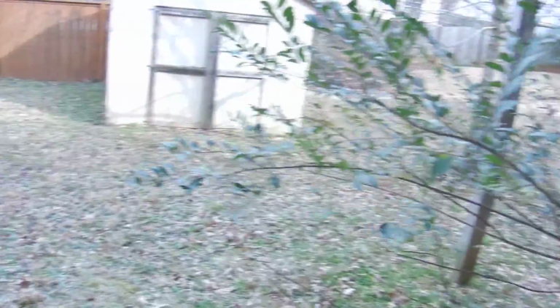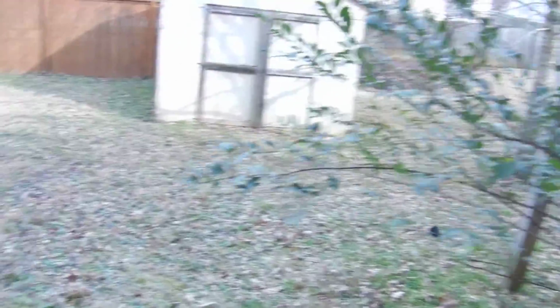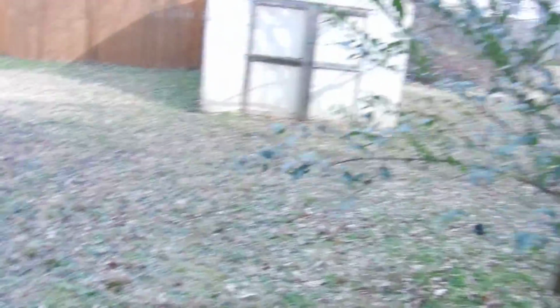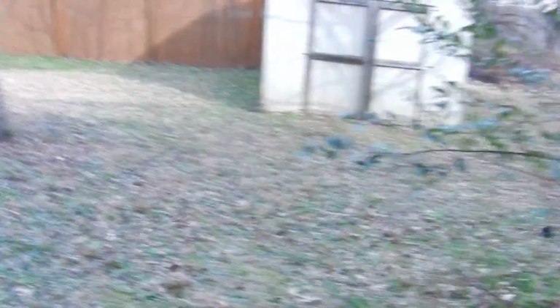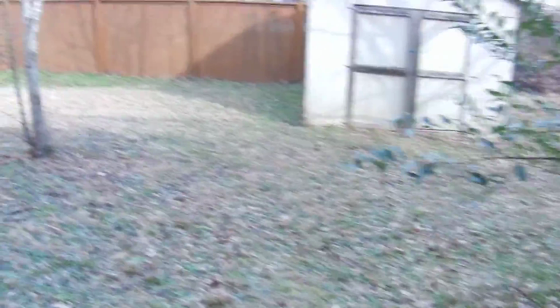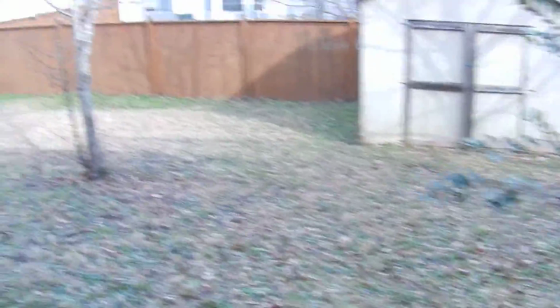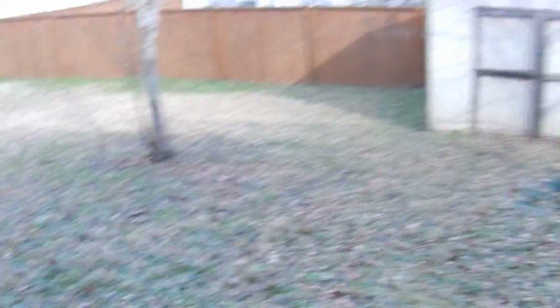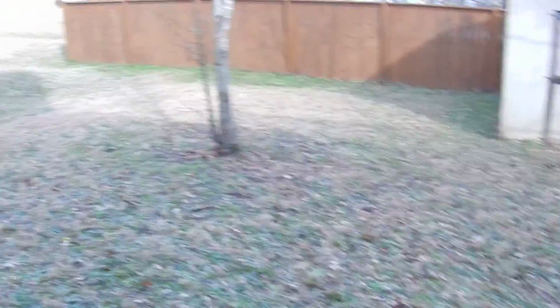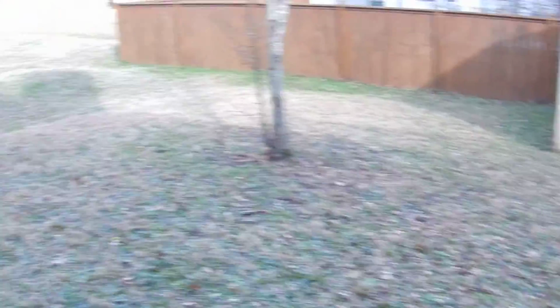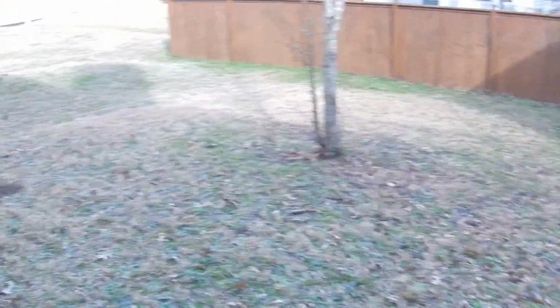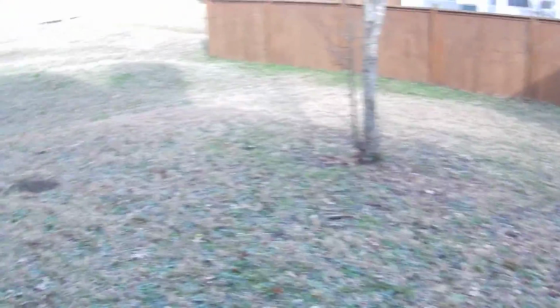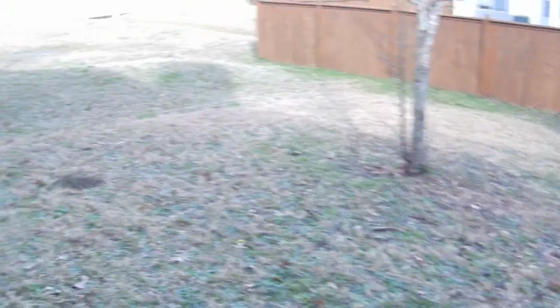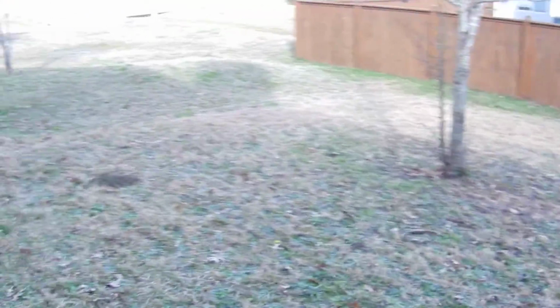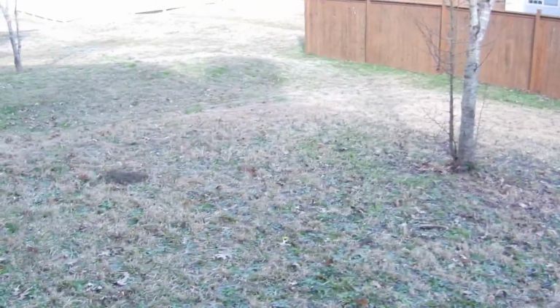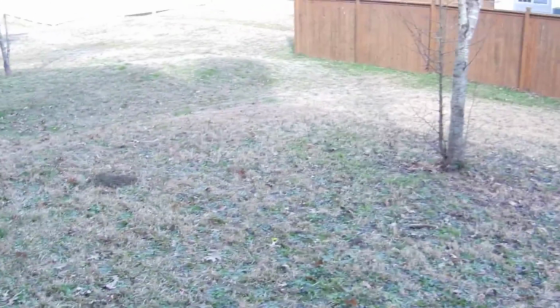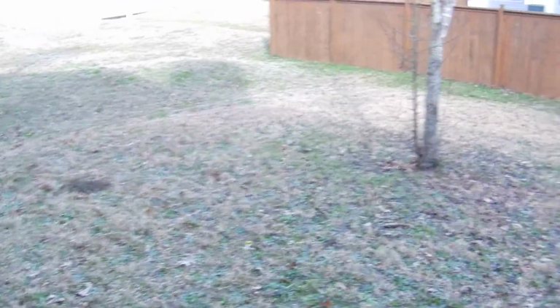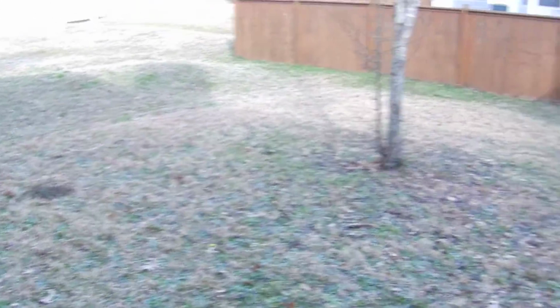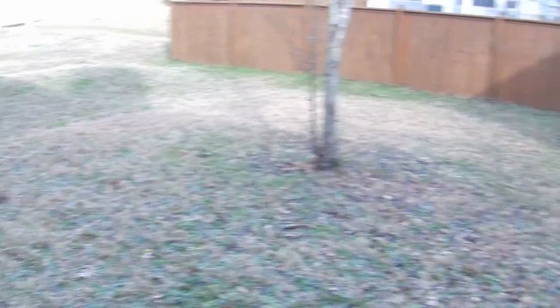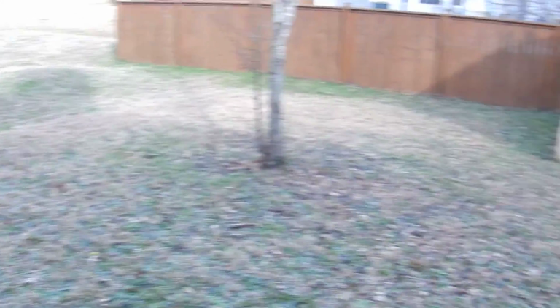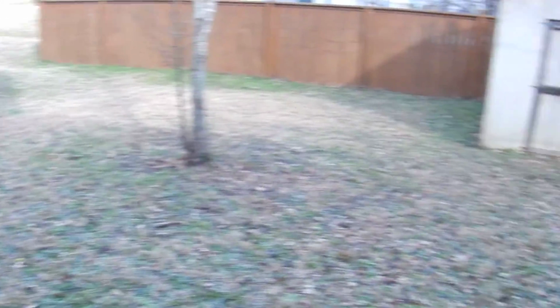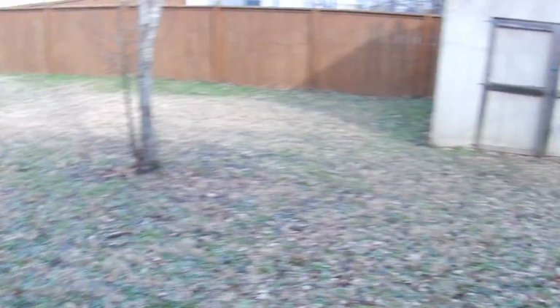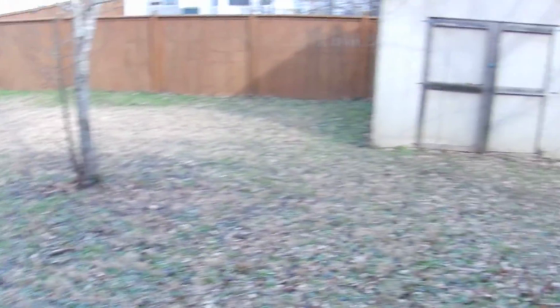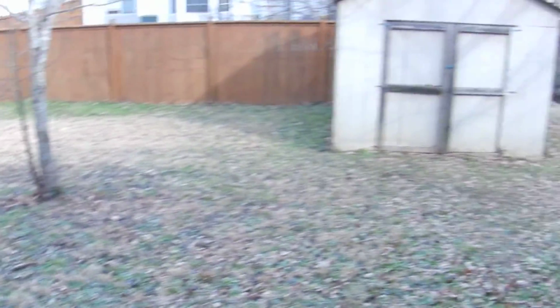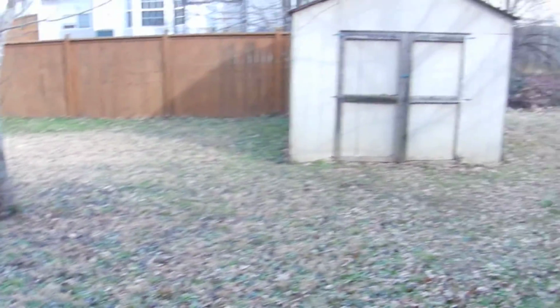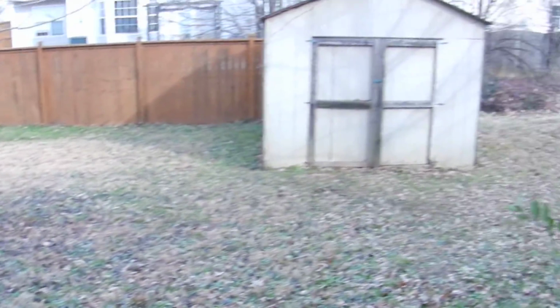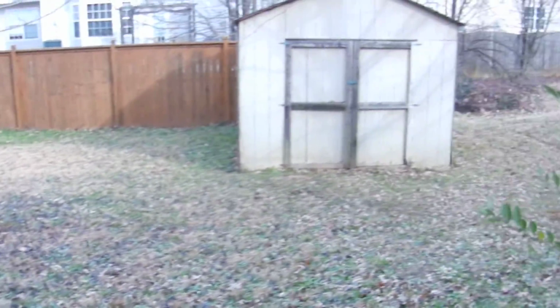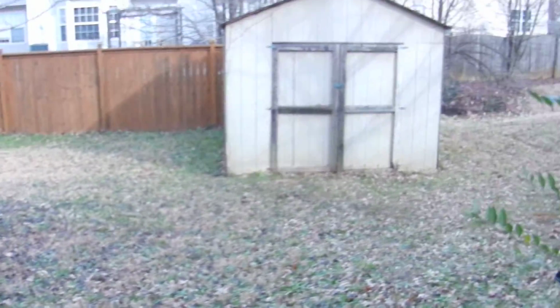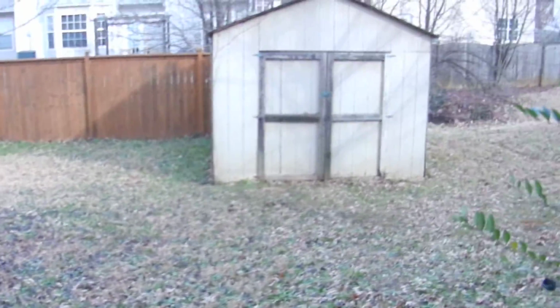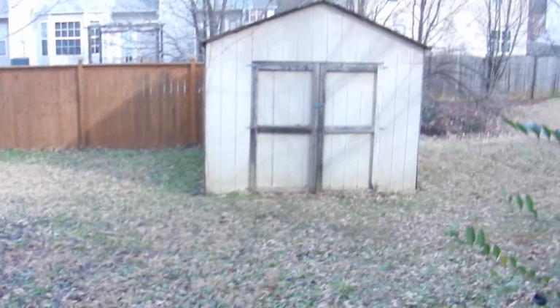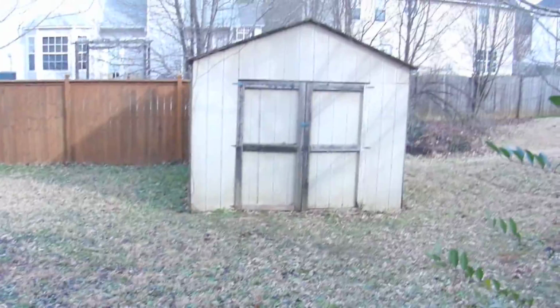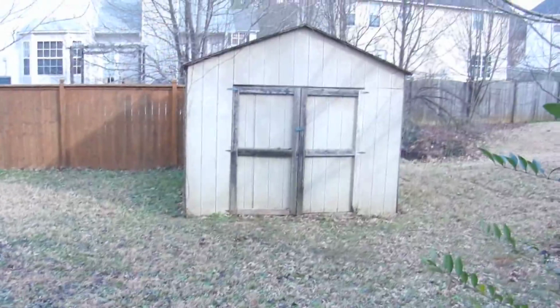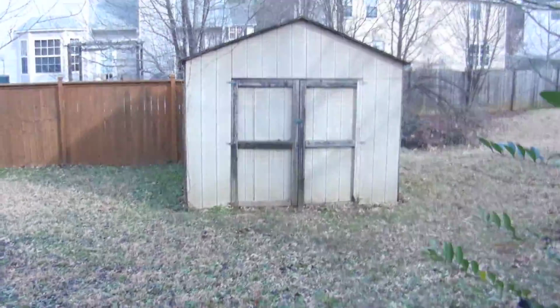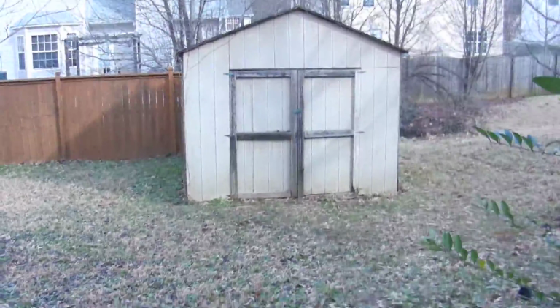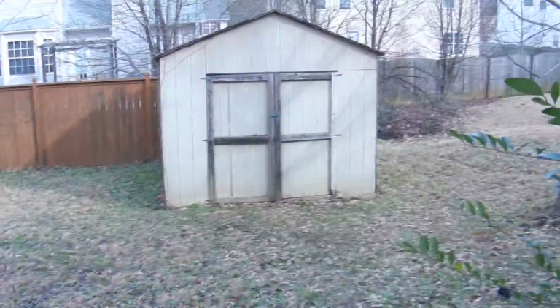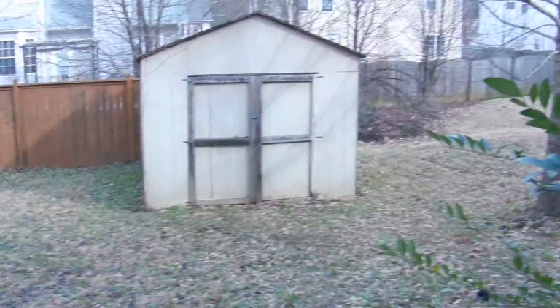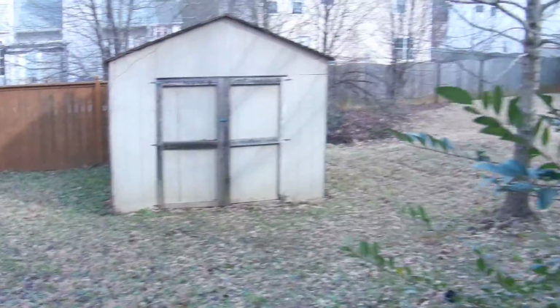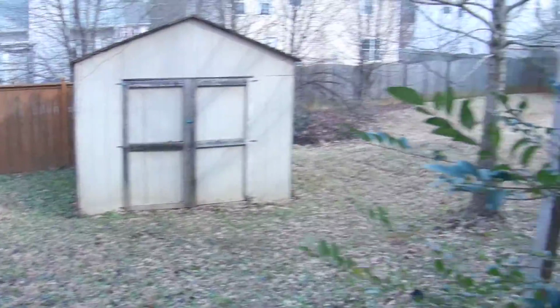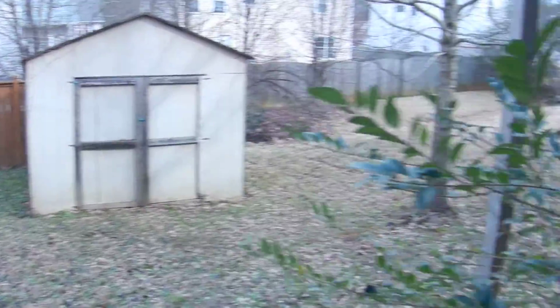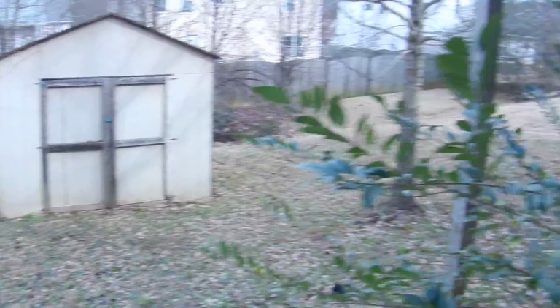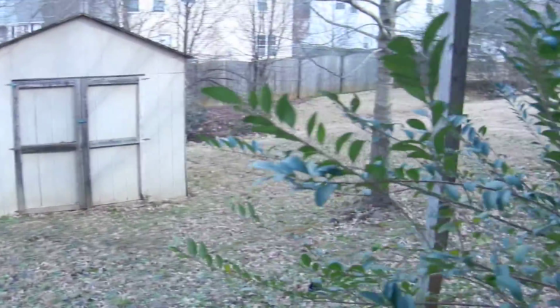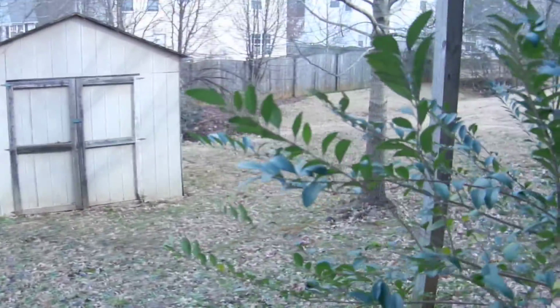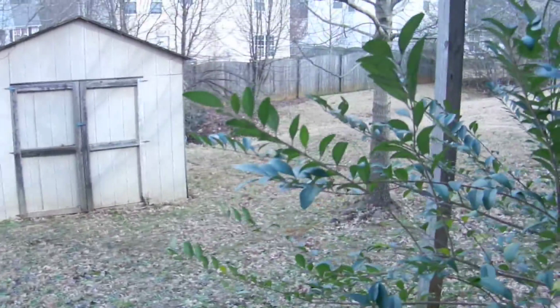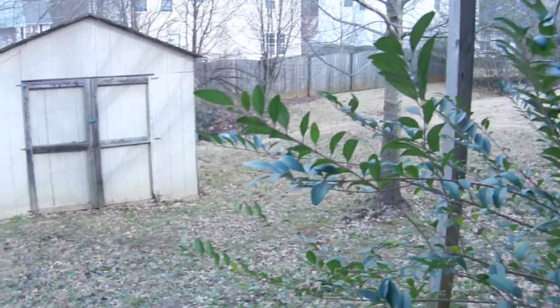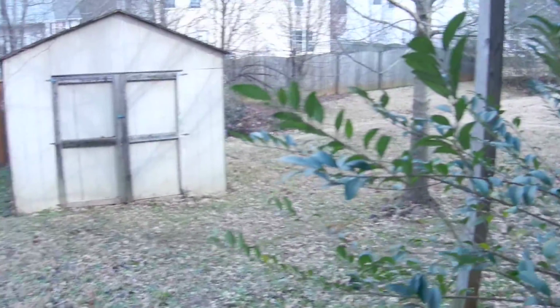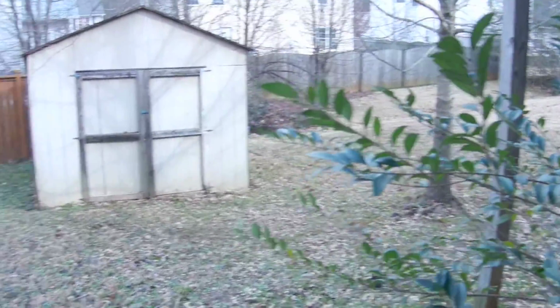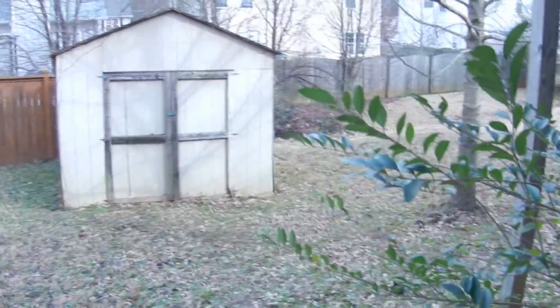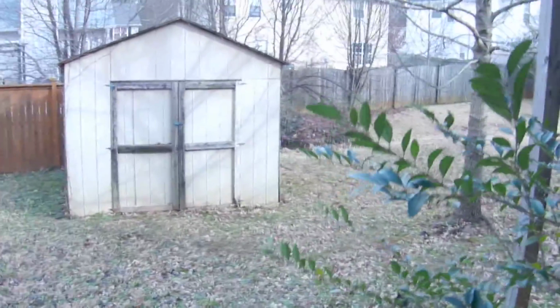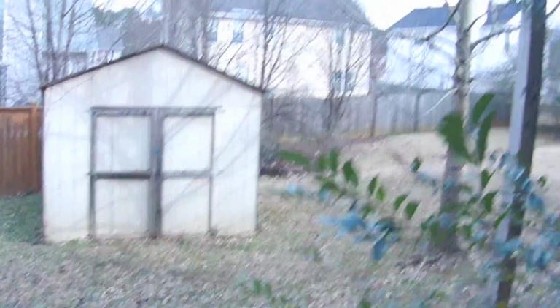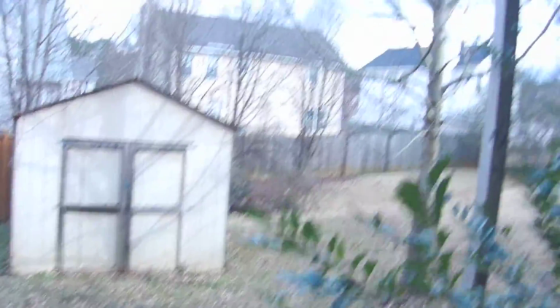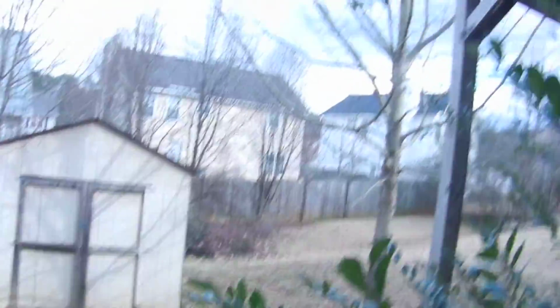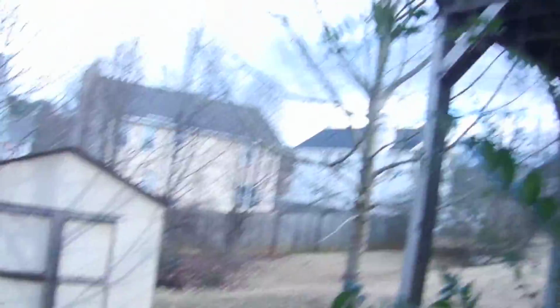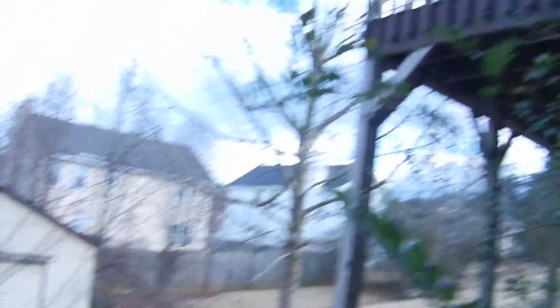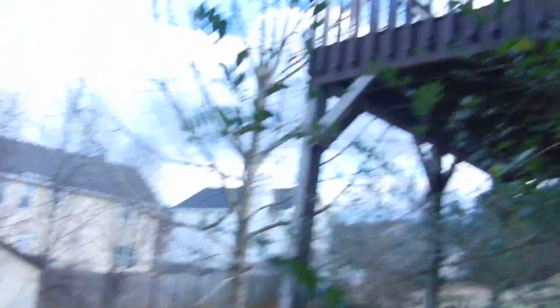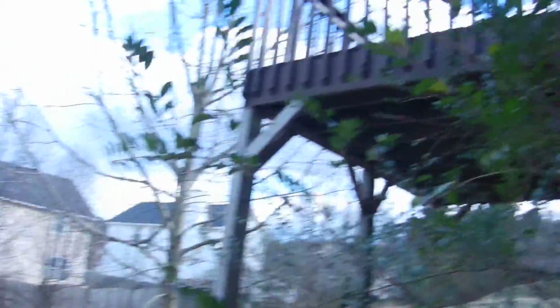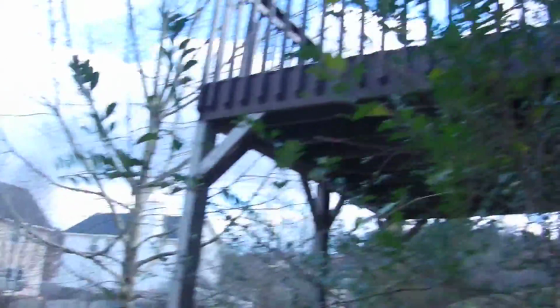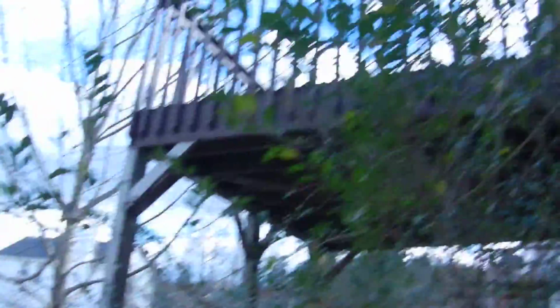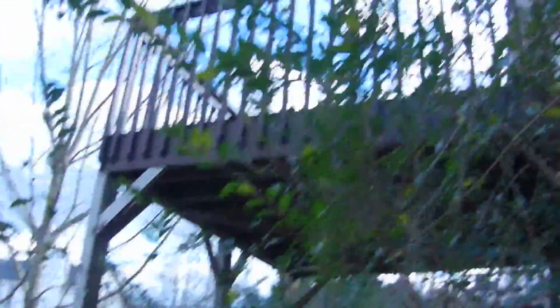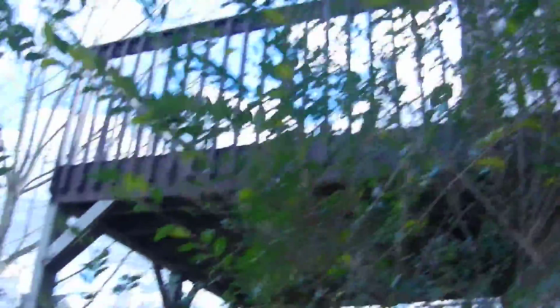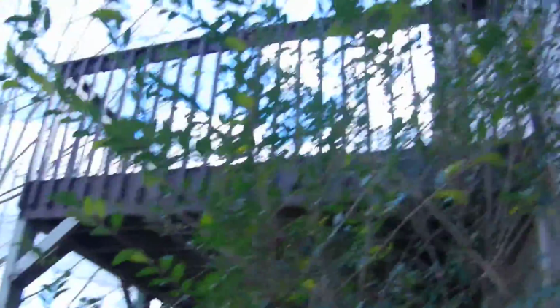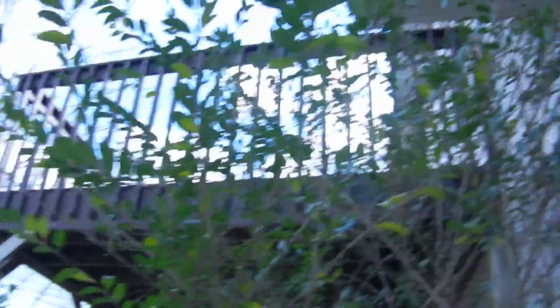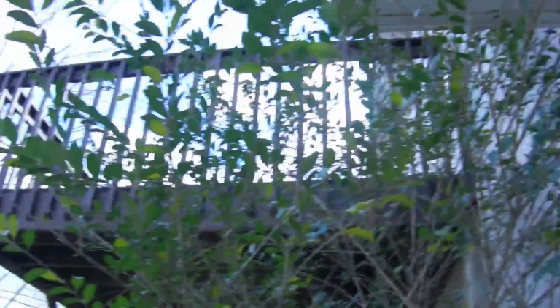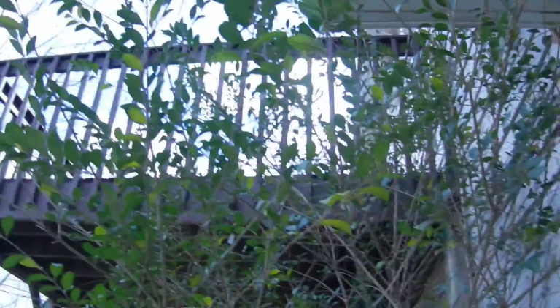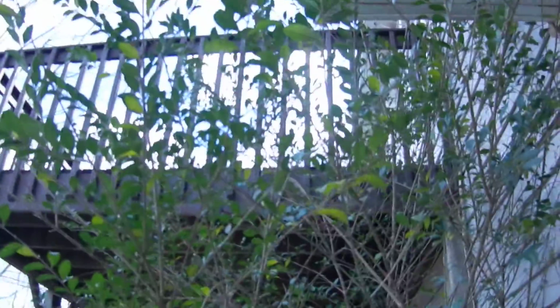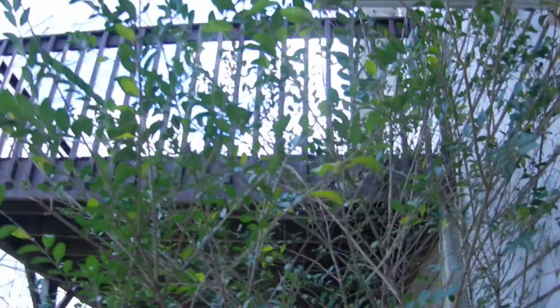Here's the backyard, and there's an outbuilding as well. We thank you for watching and hope you have a great day.